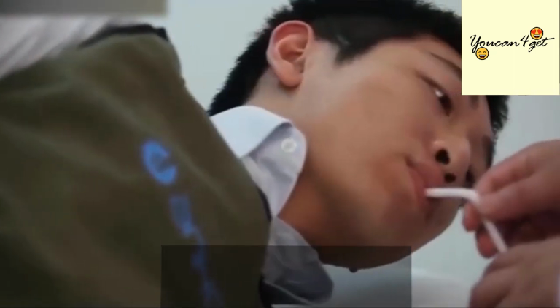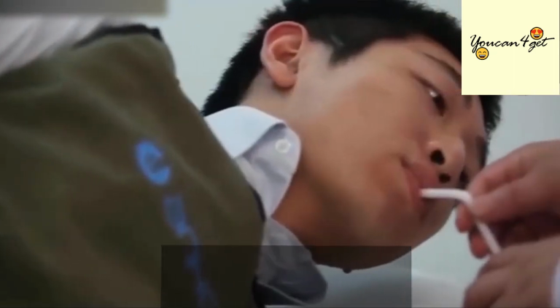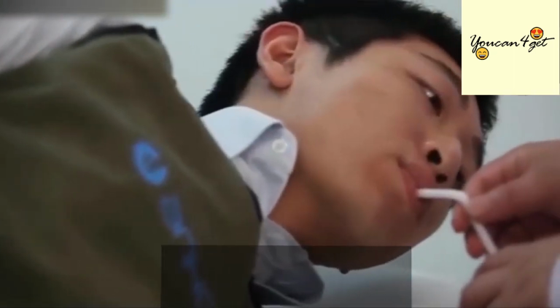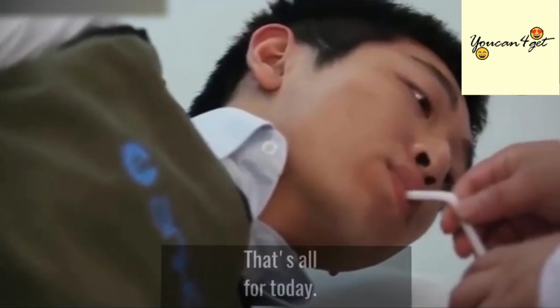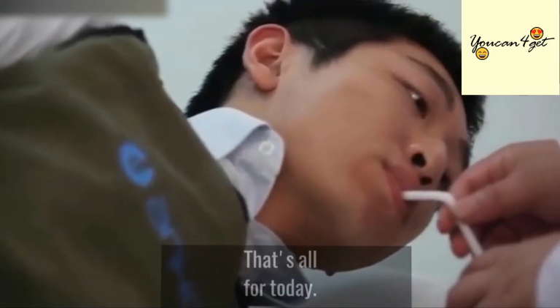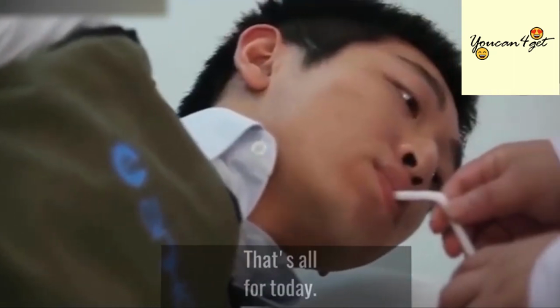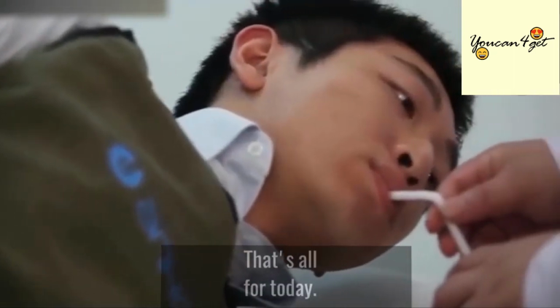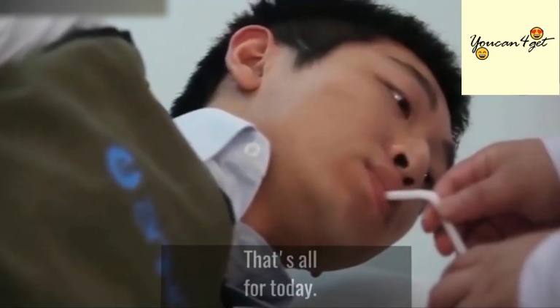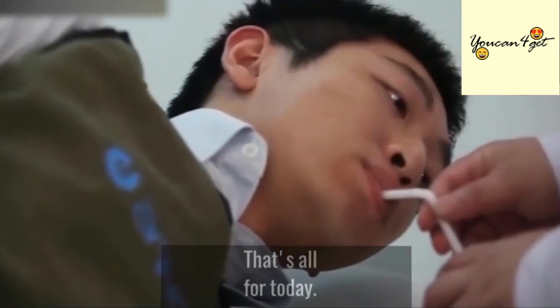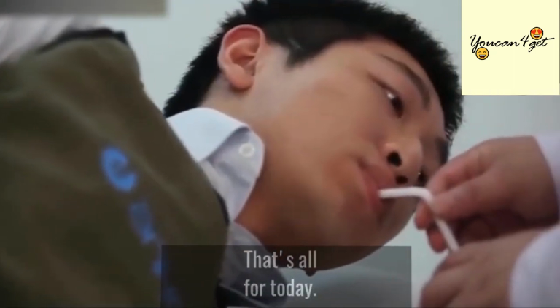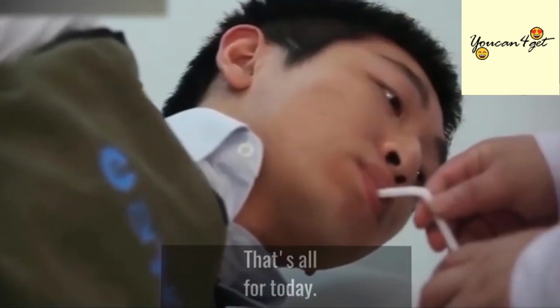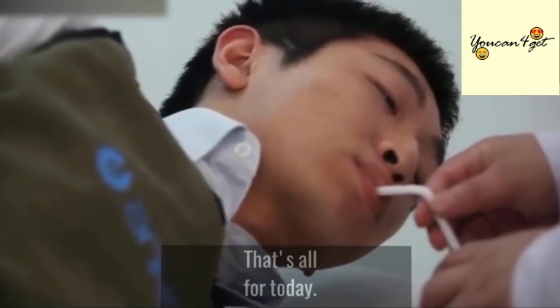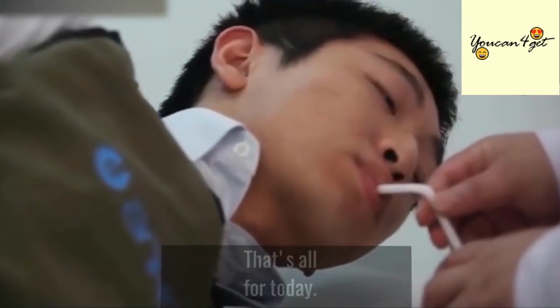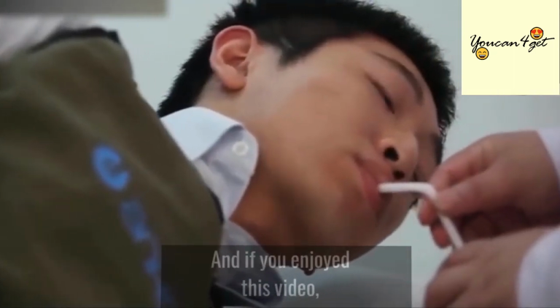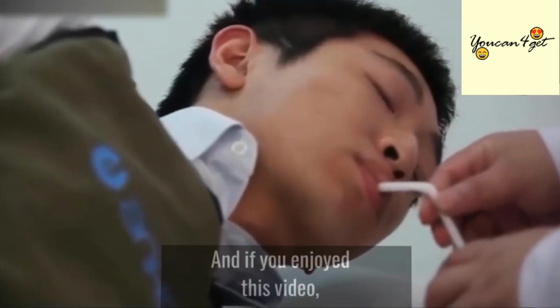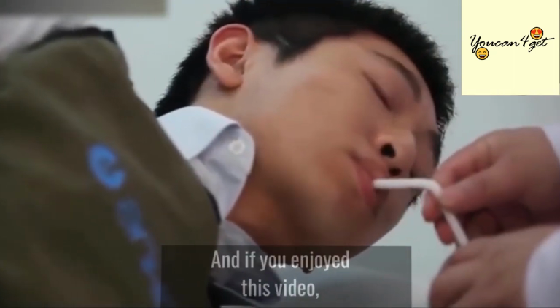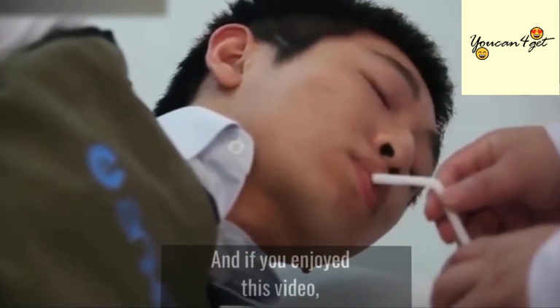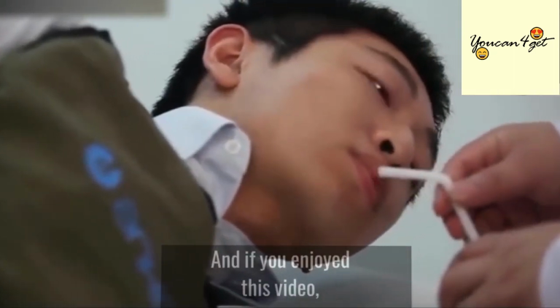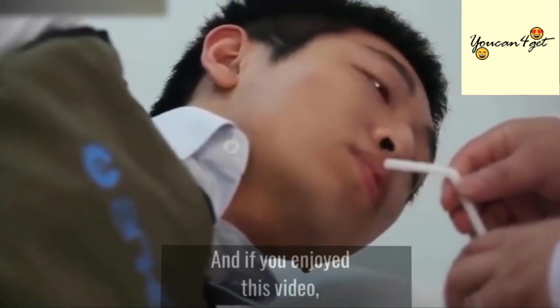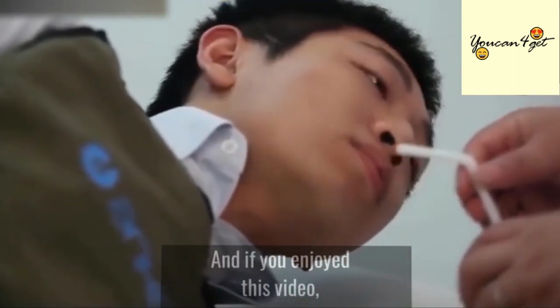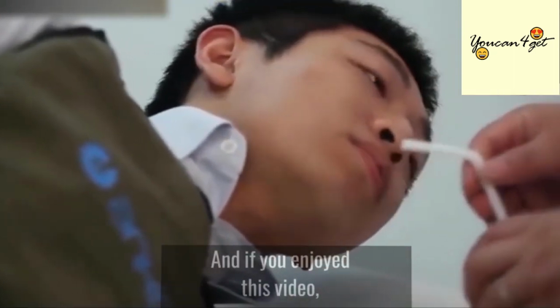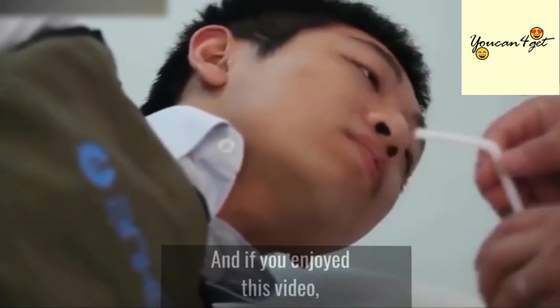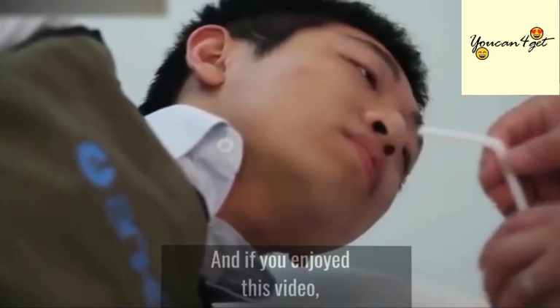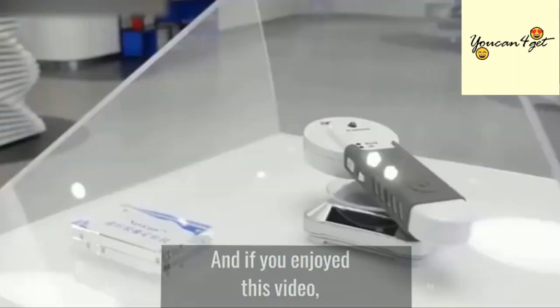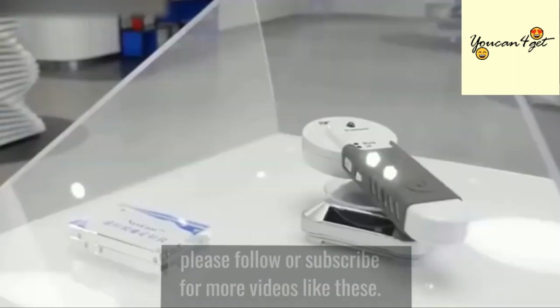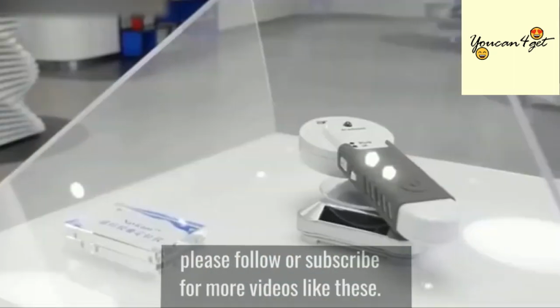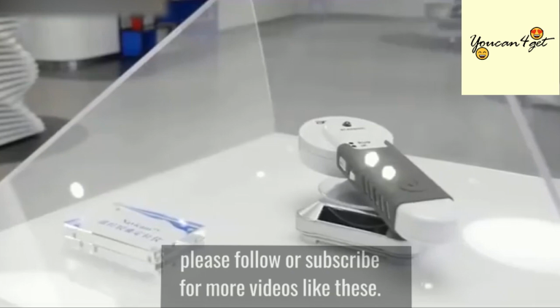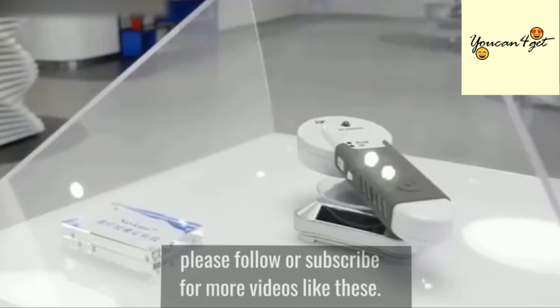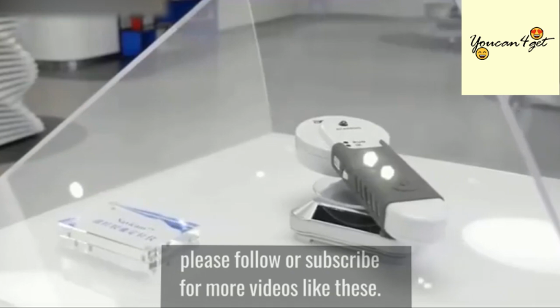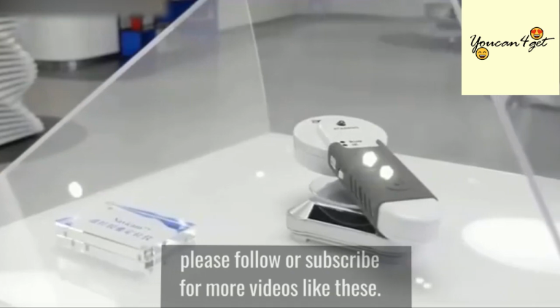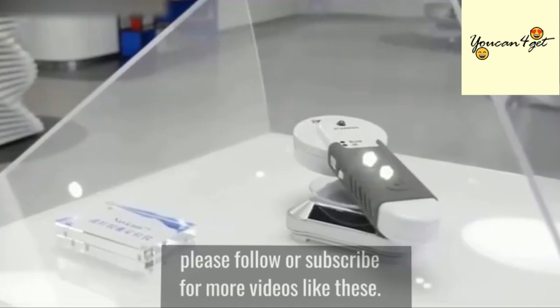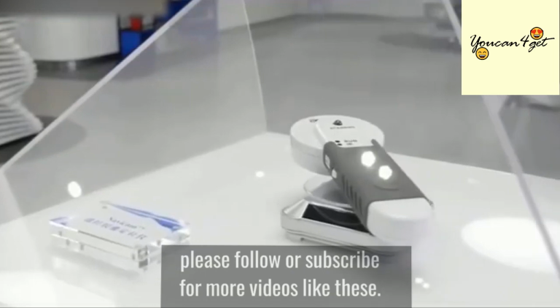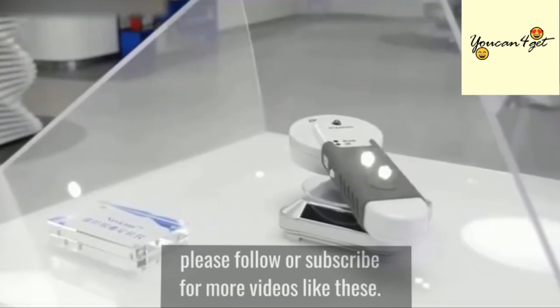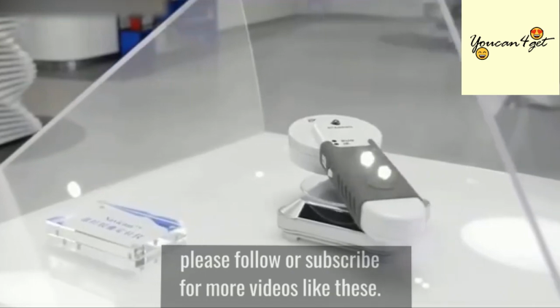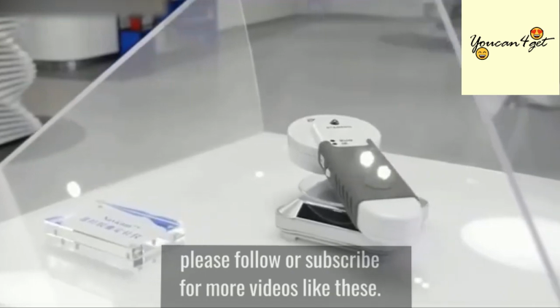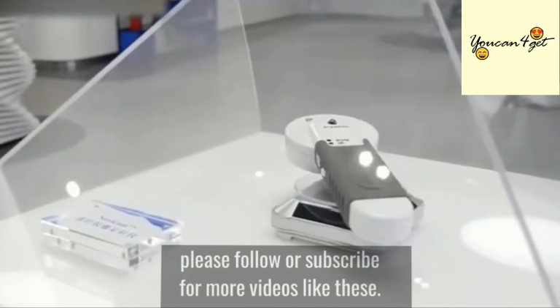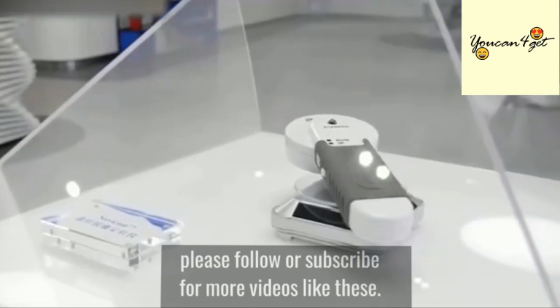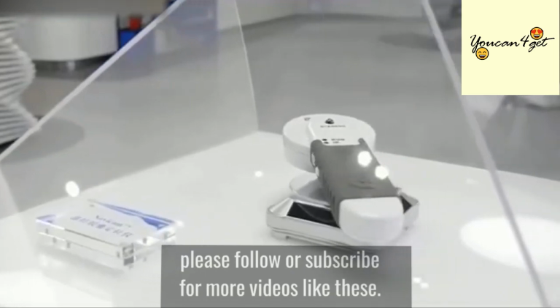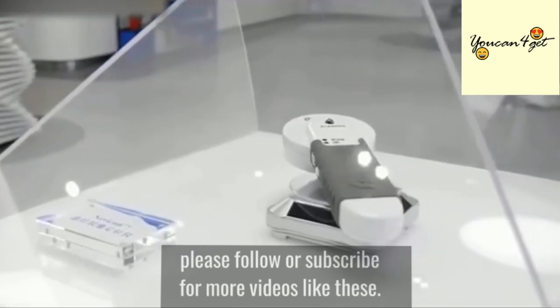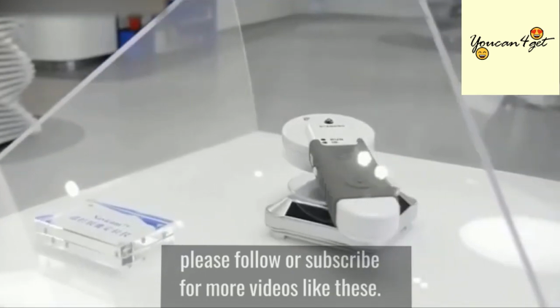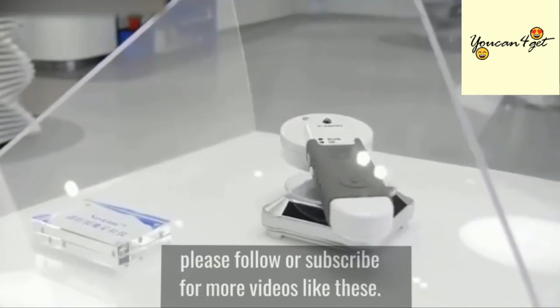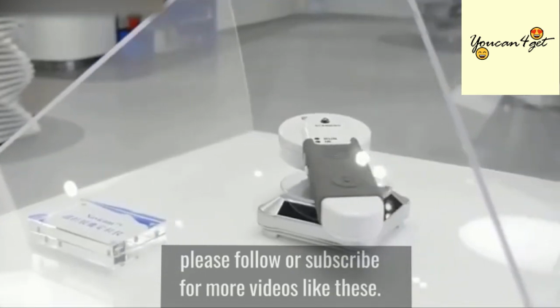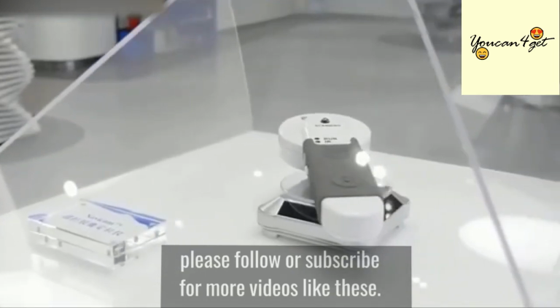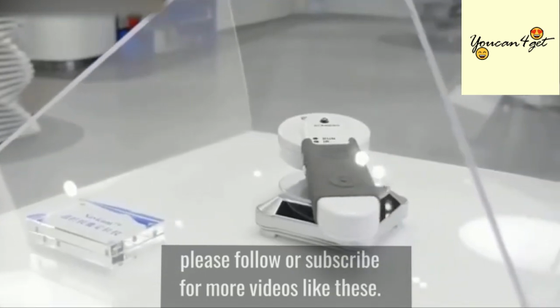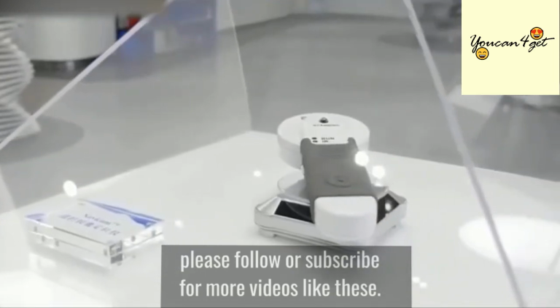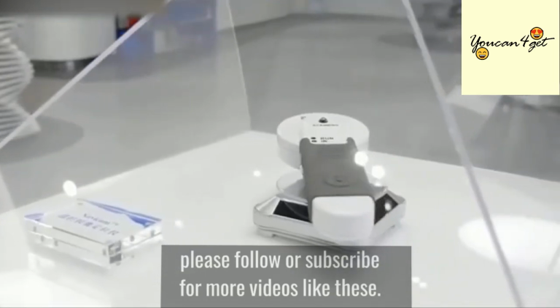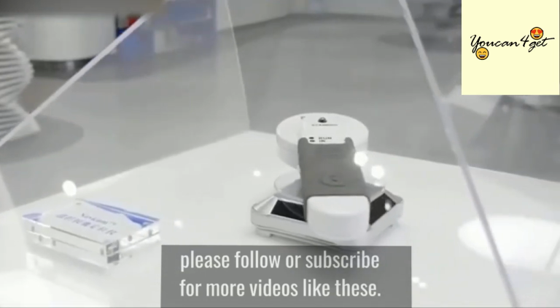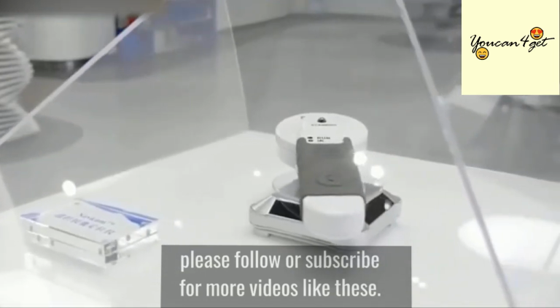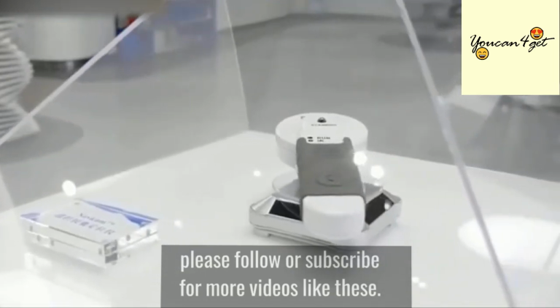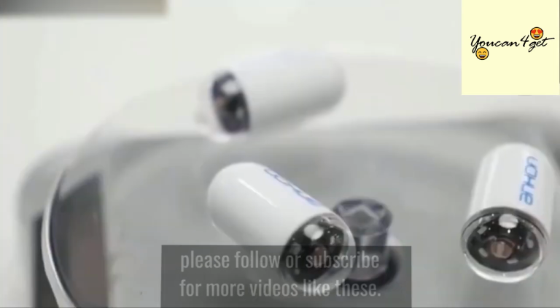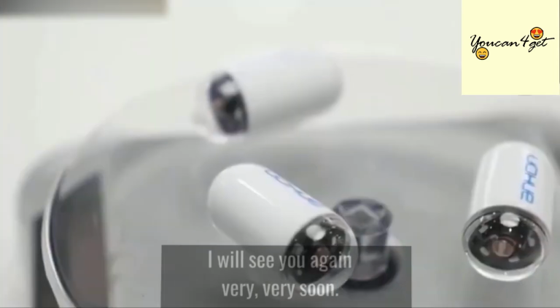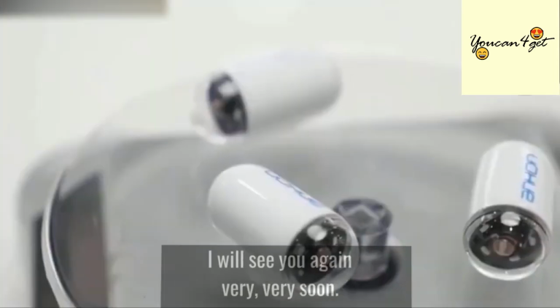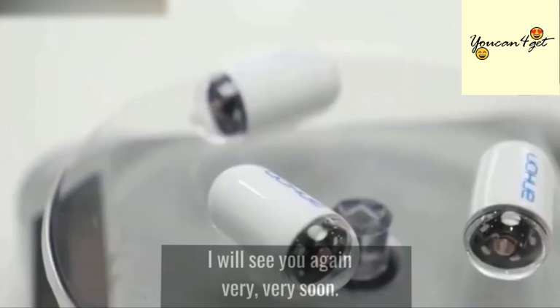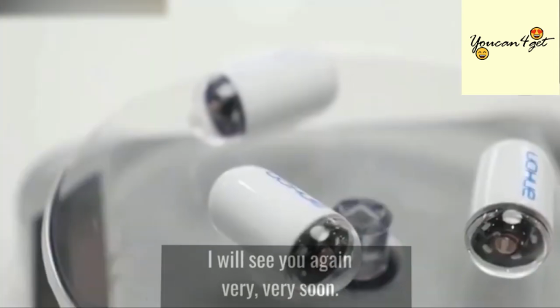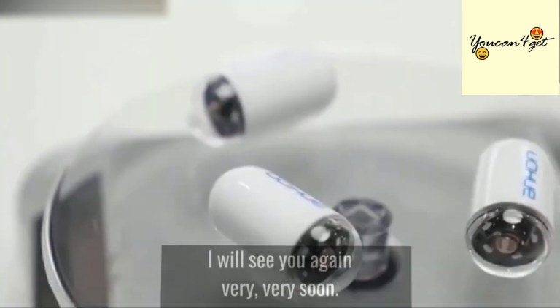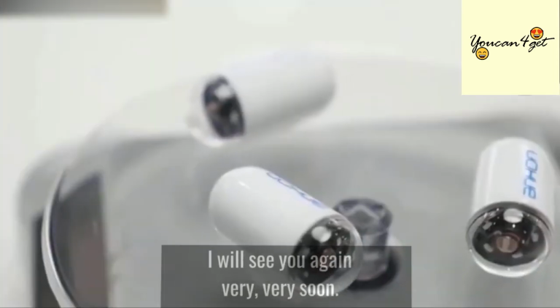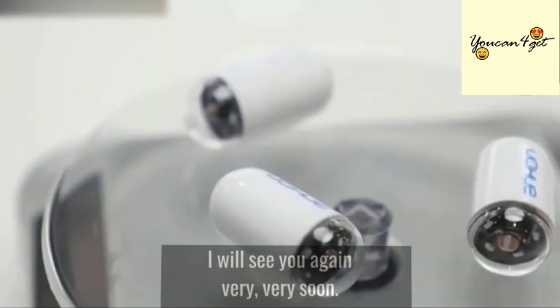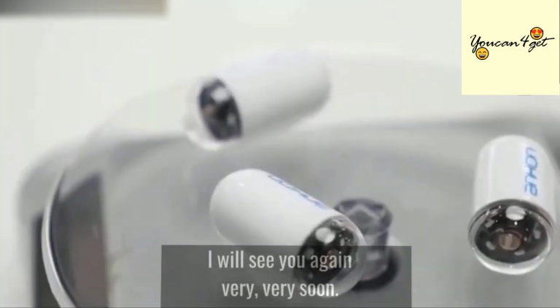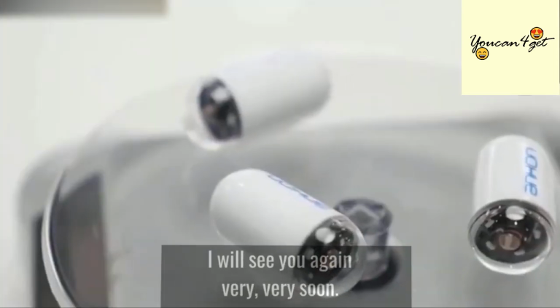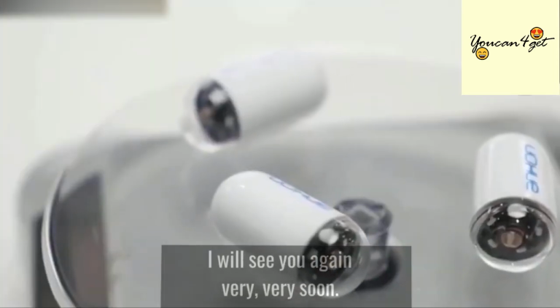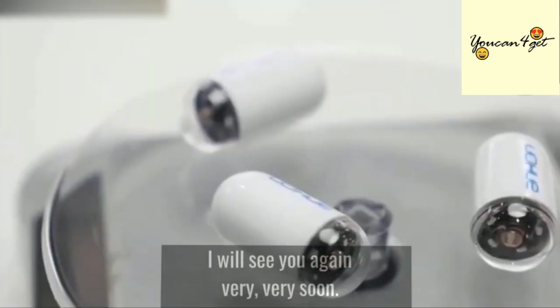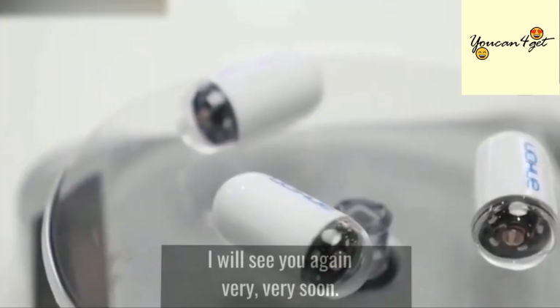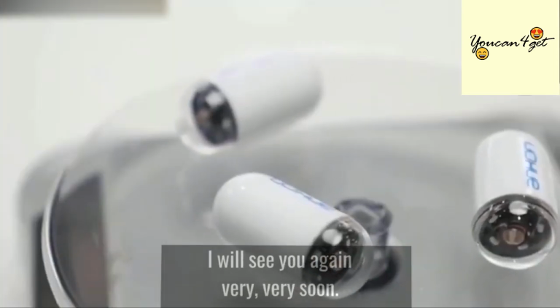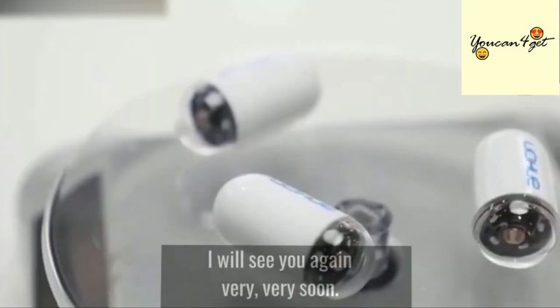That's all for today, and if you enjoyed this video, please follow or subscribe for more videos like this. I'll see you again very soon.